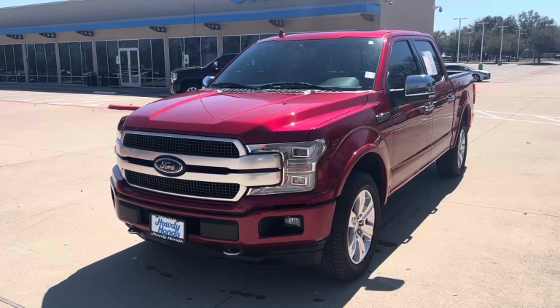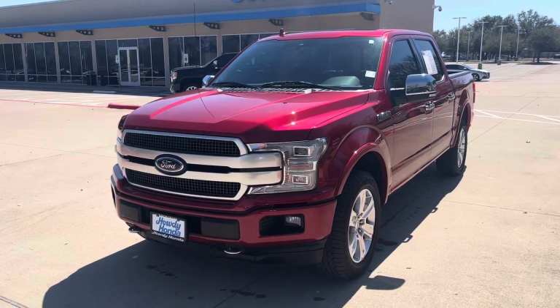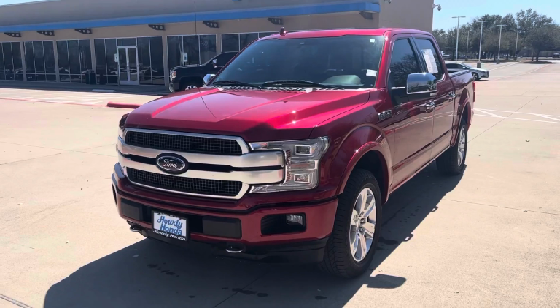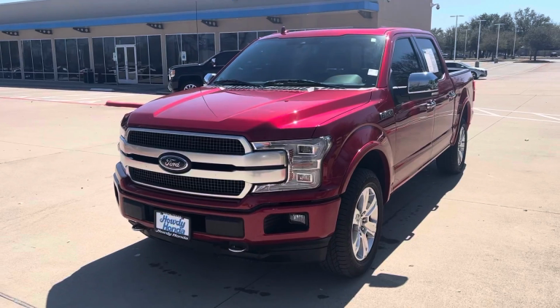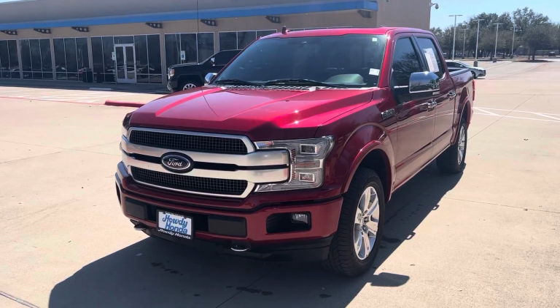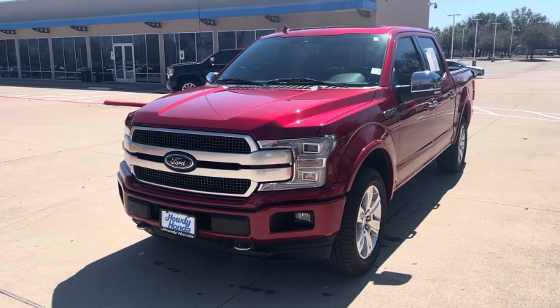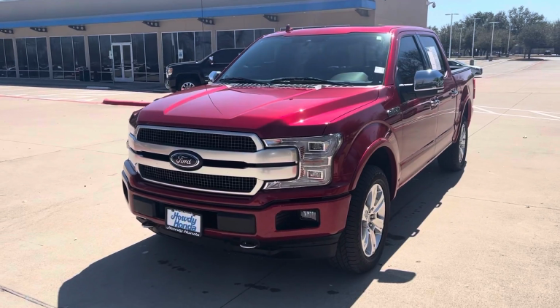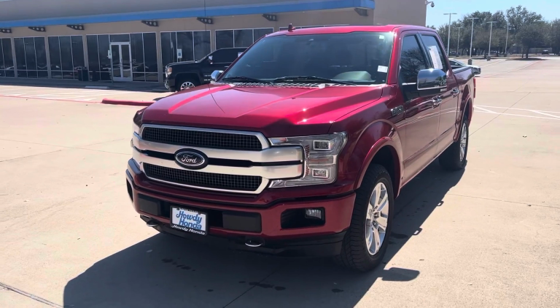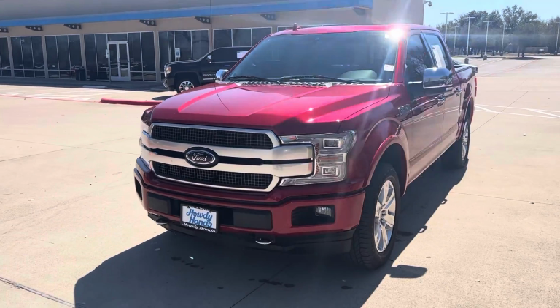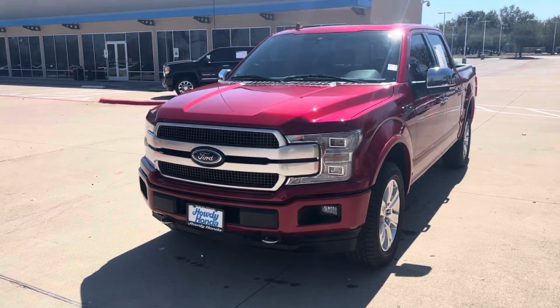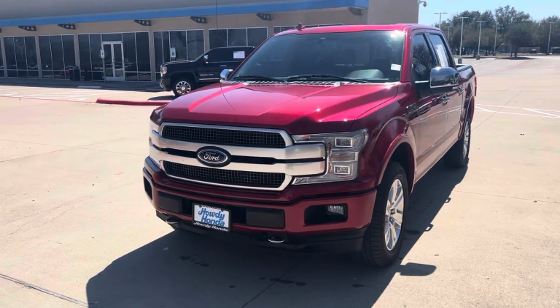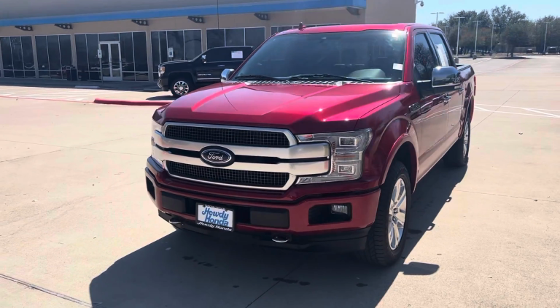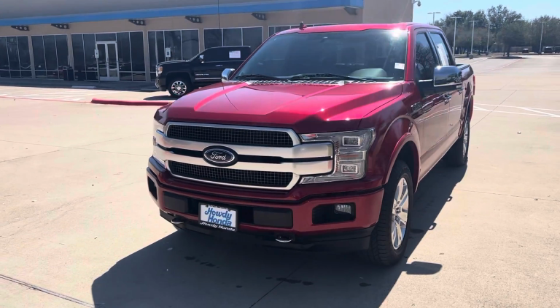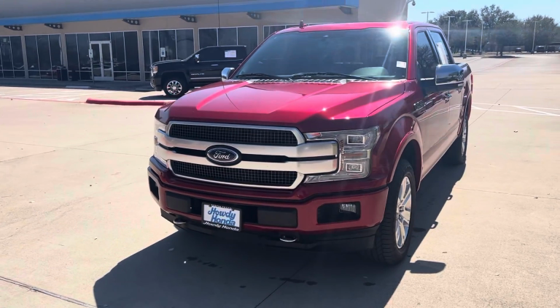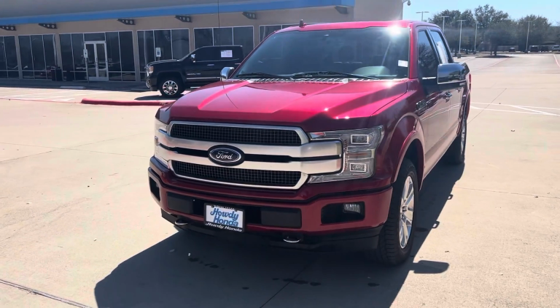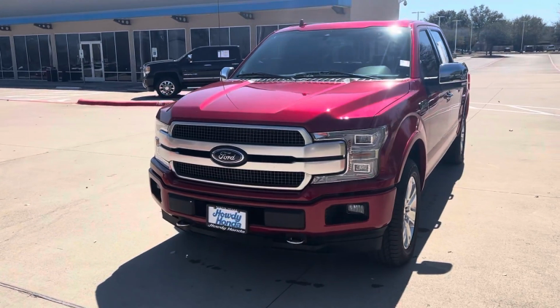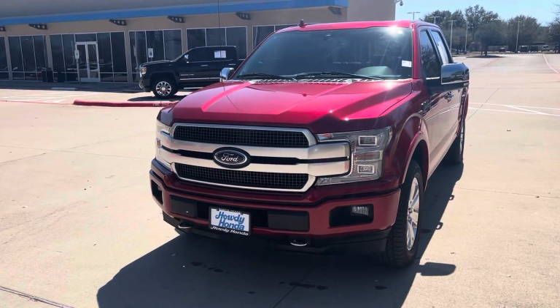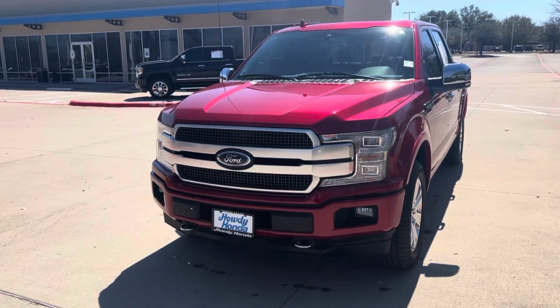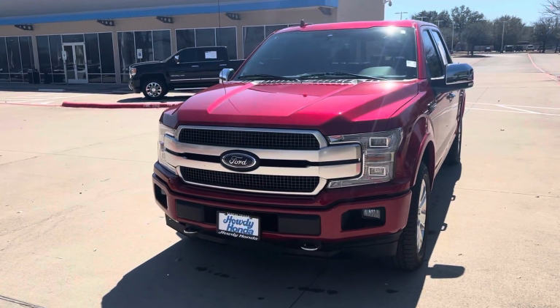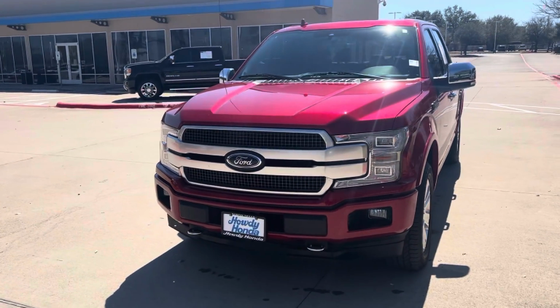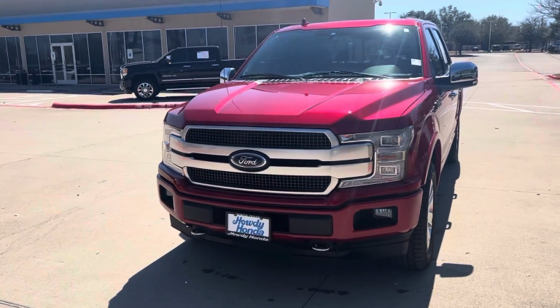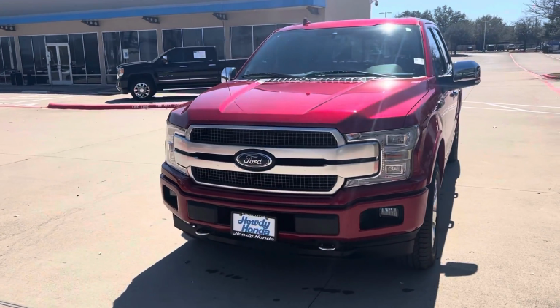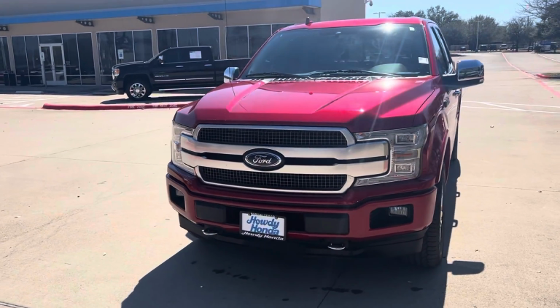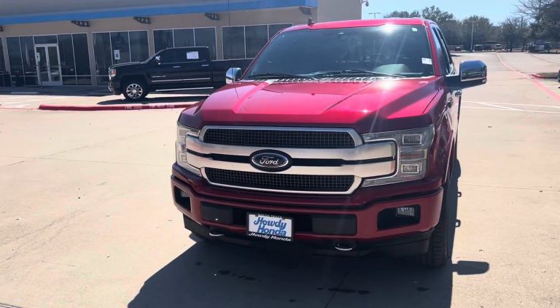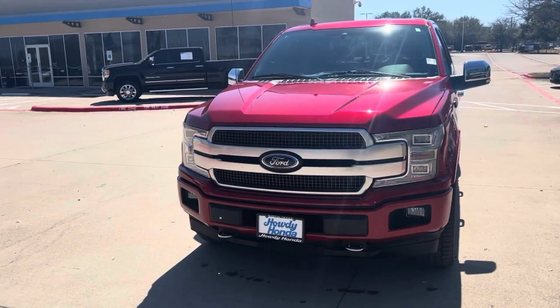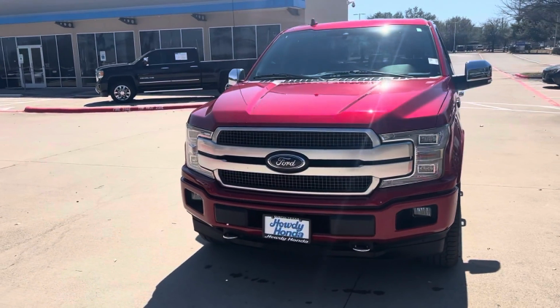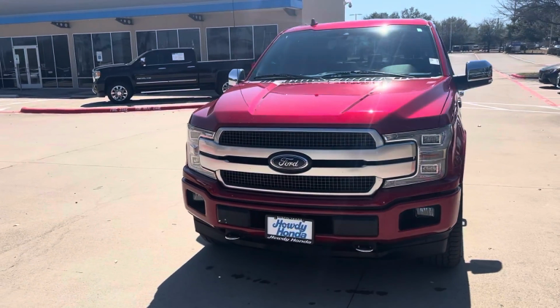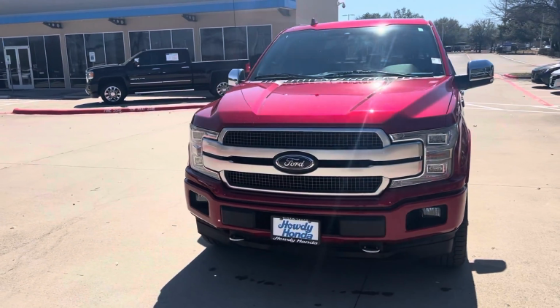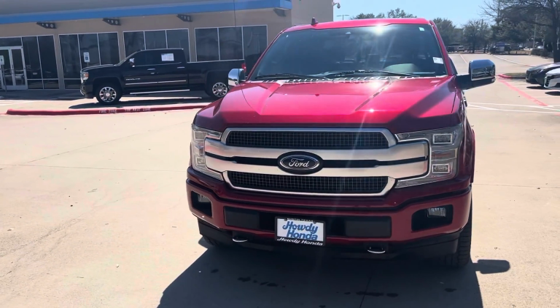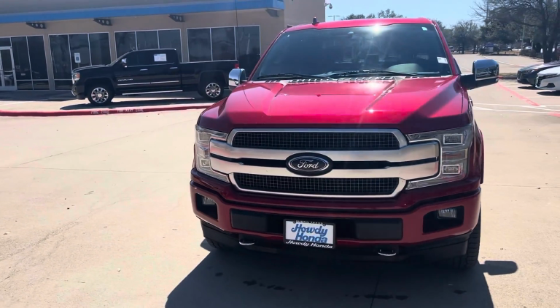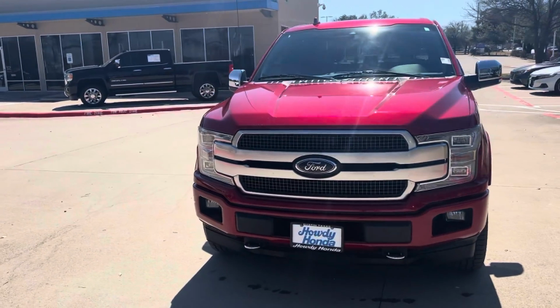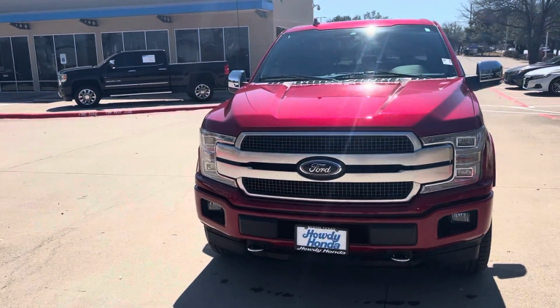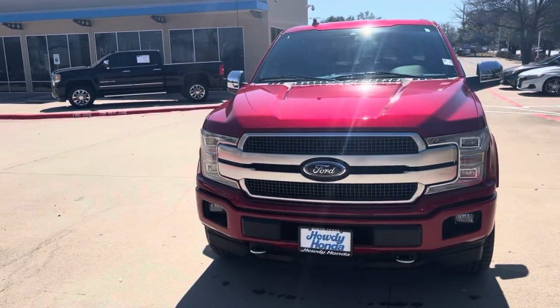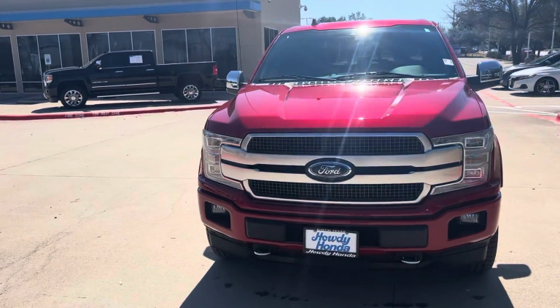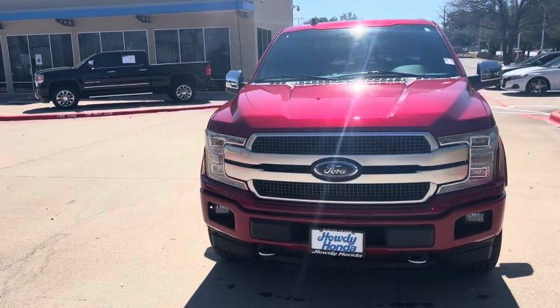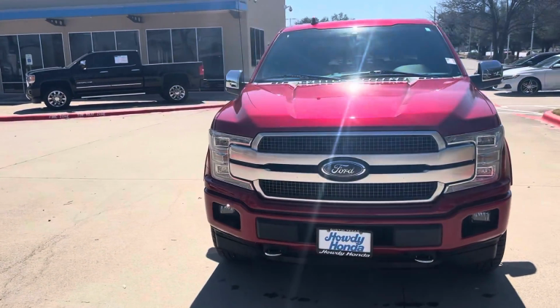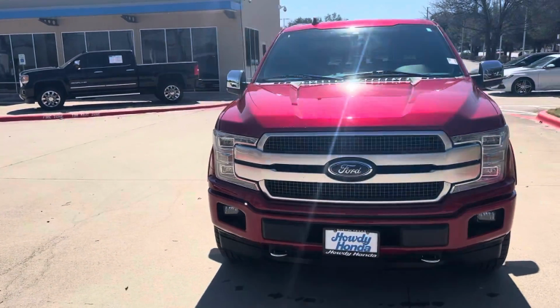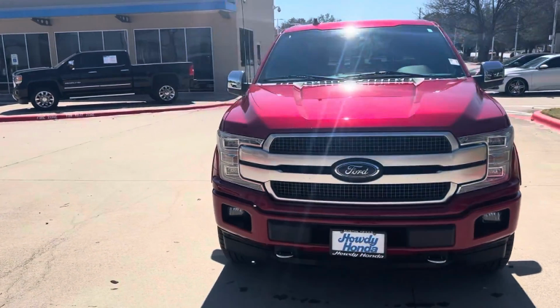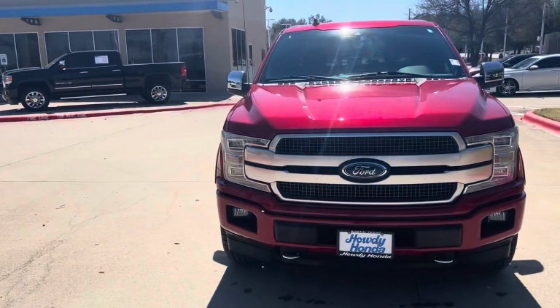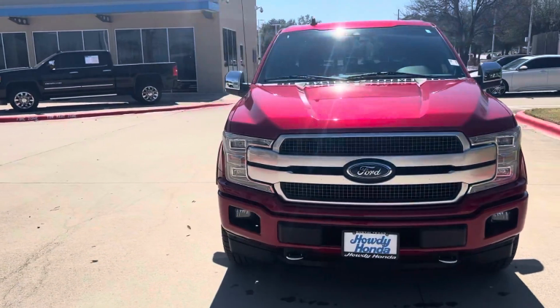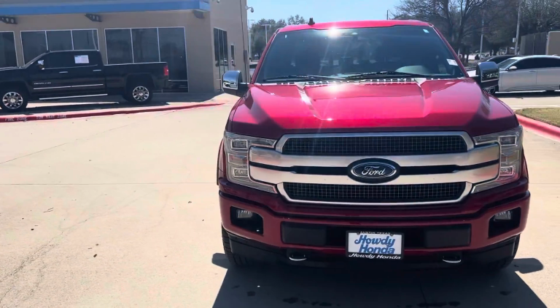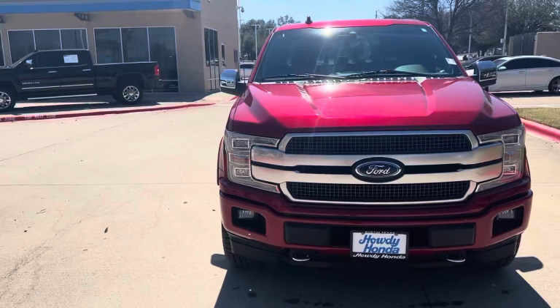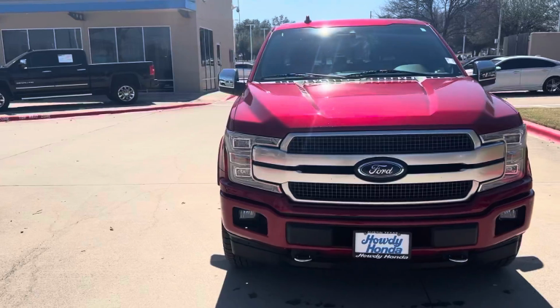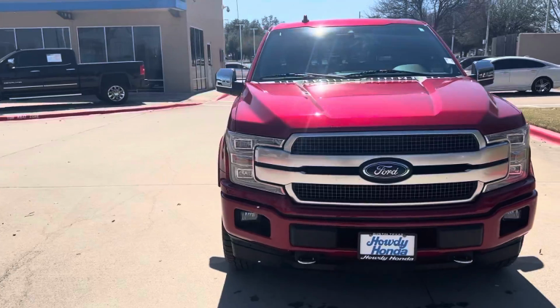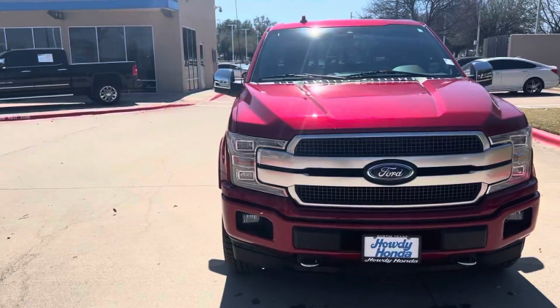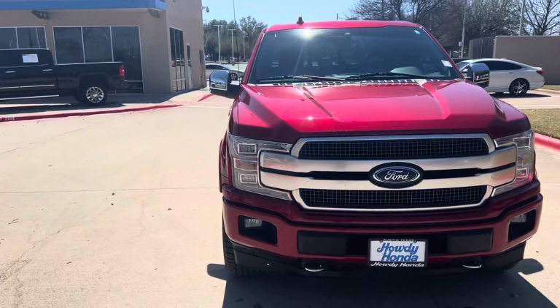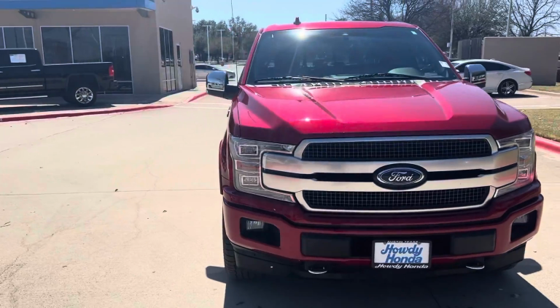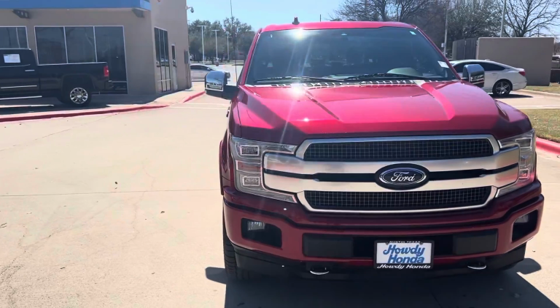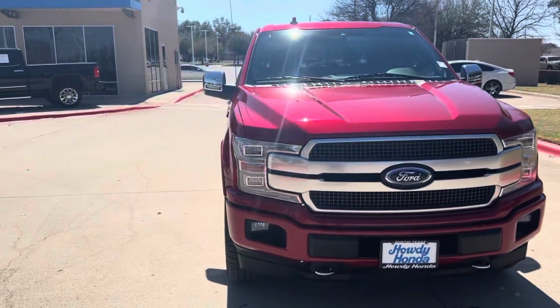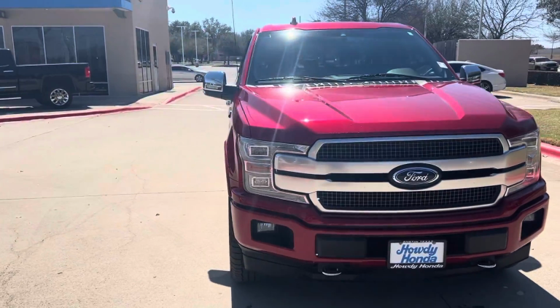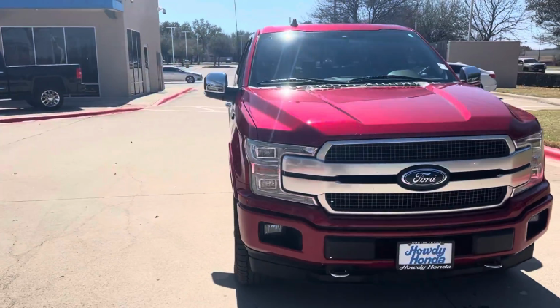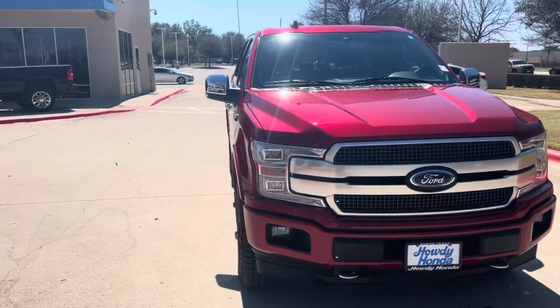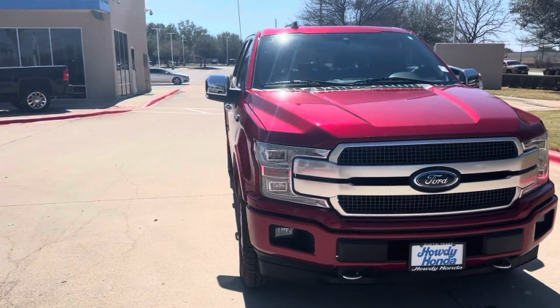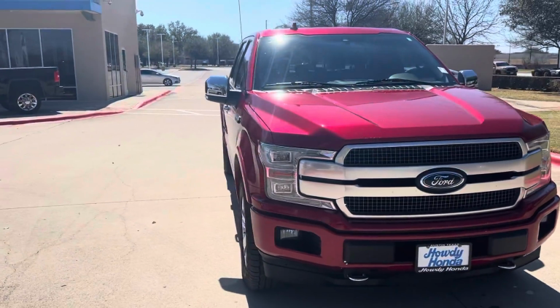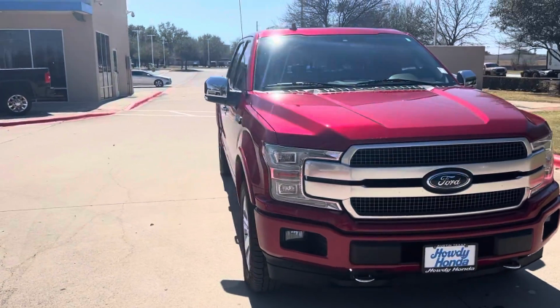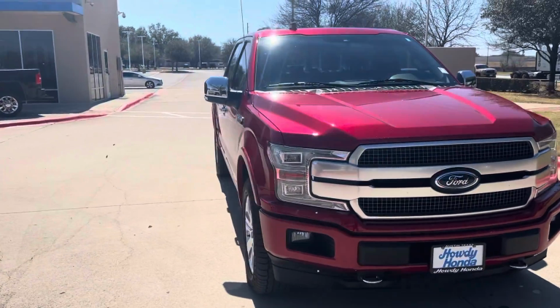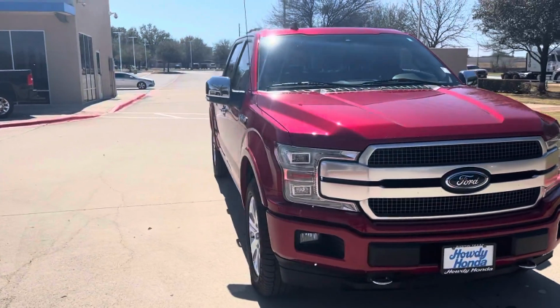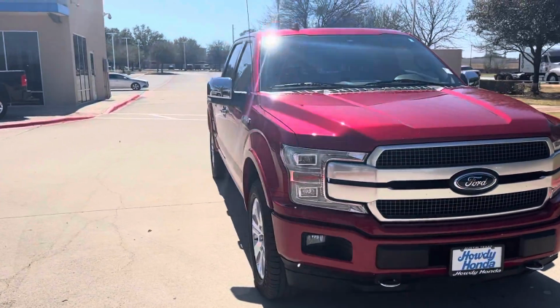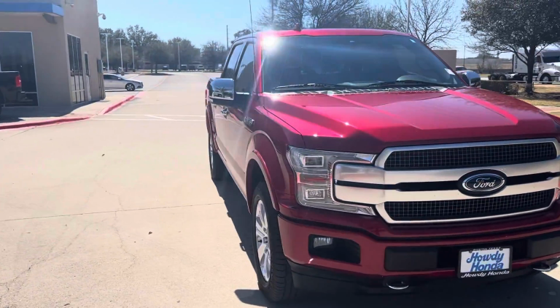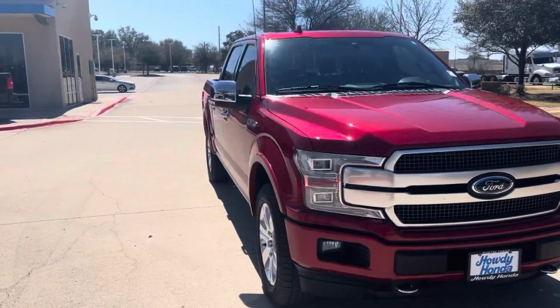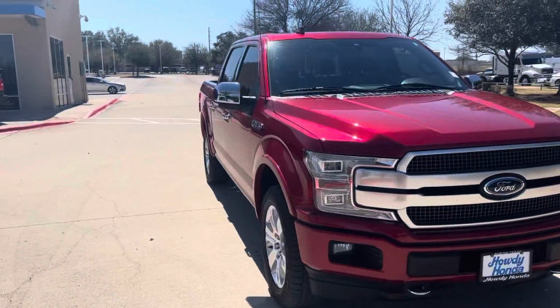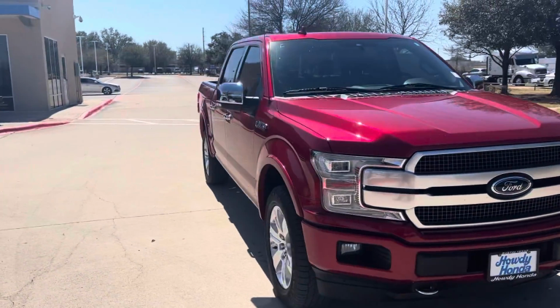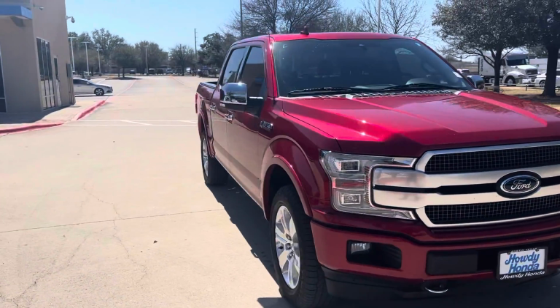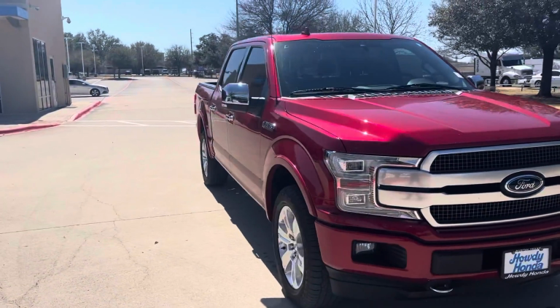Hey there, Thomas here at Howdy Honda. This is the 2020 F-150 Platinum 4x4.